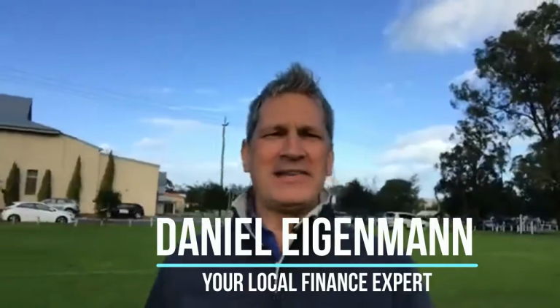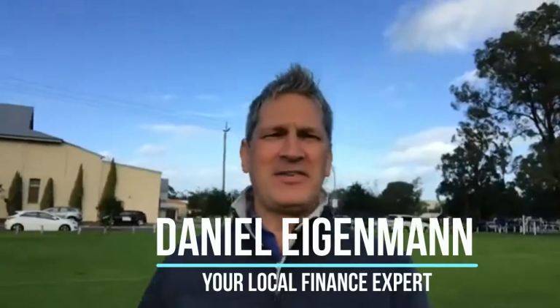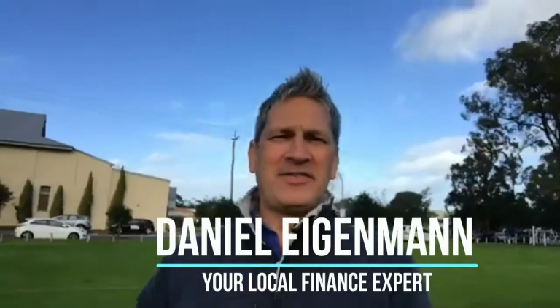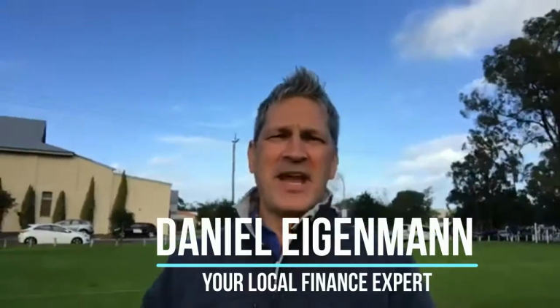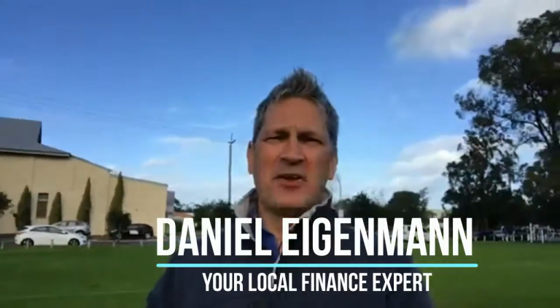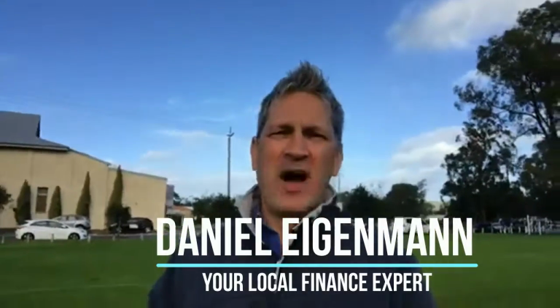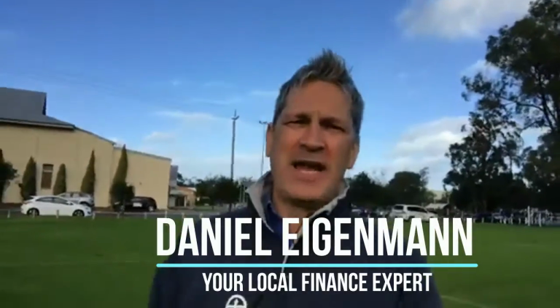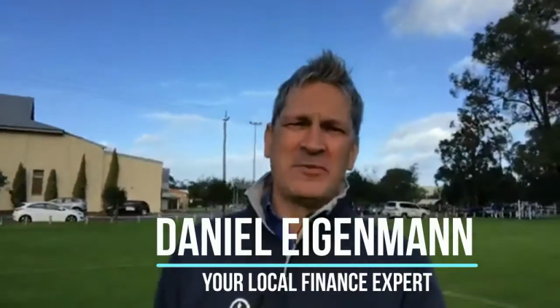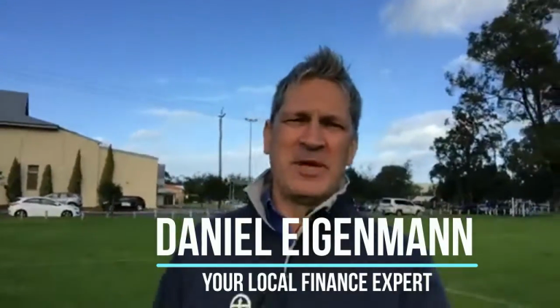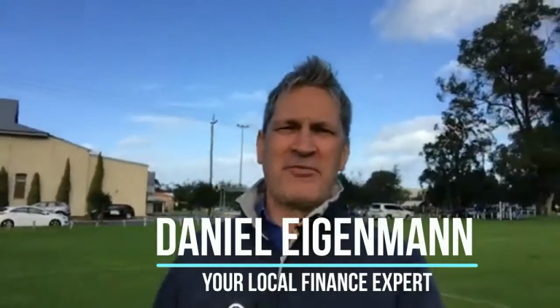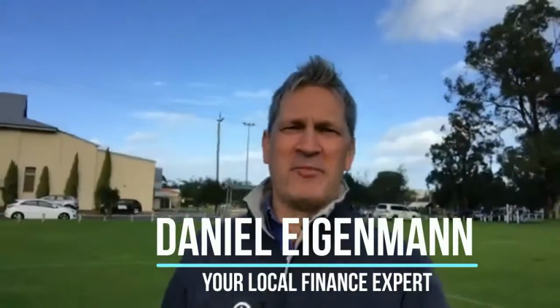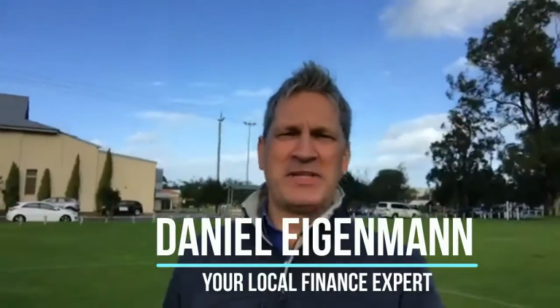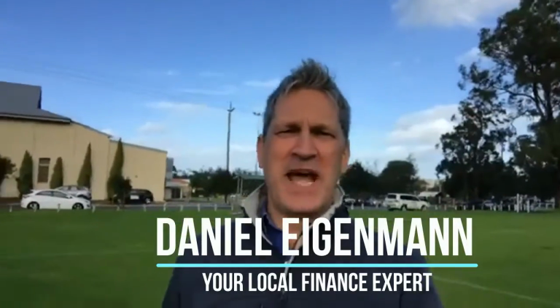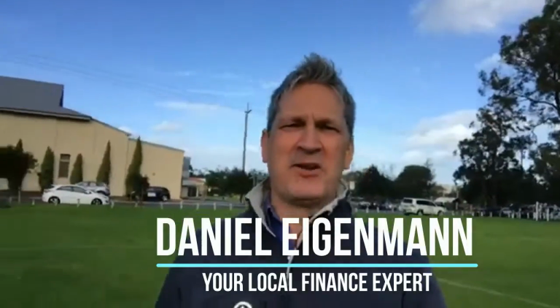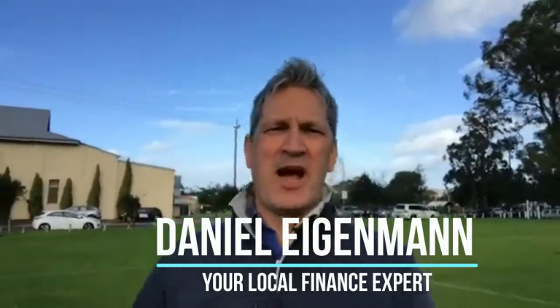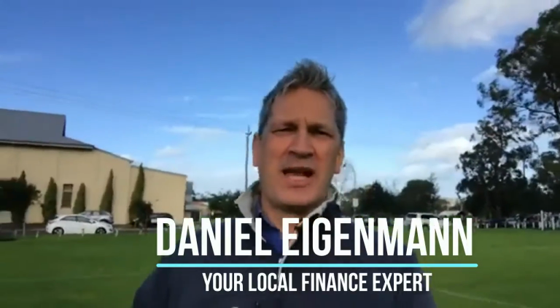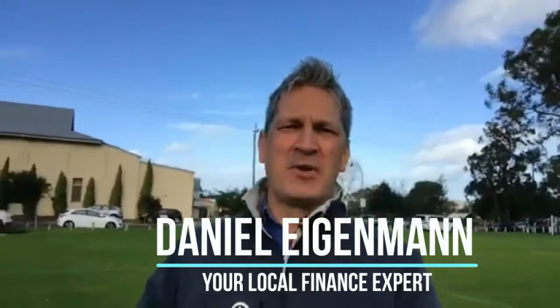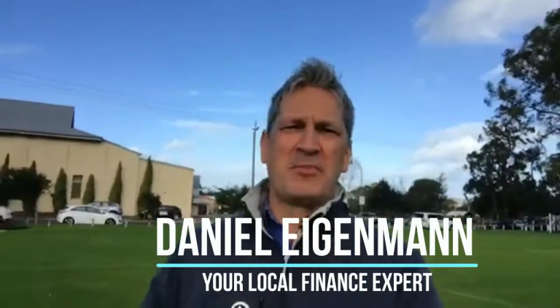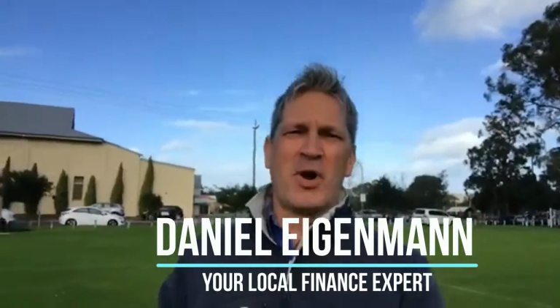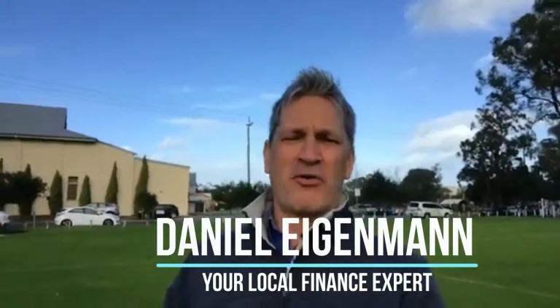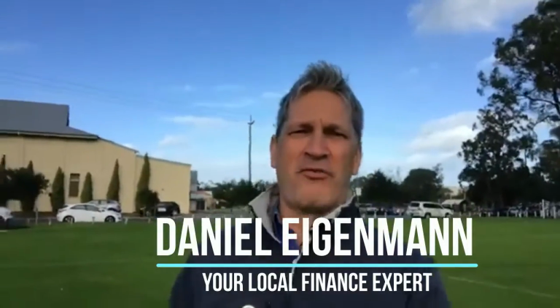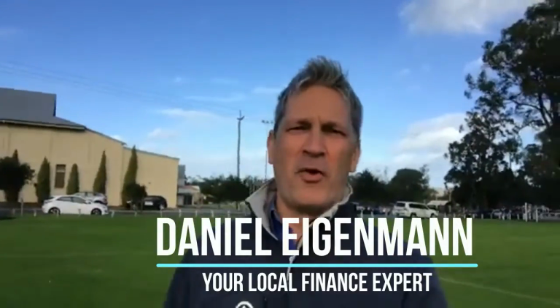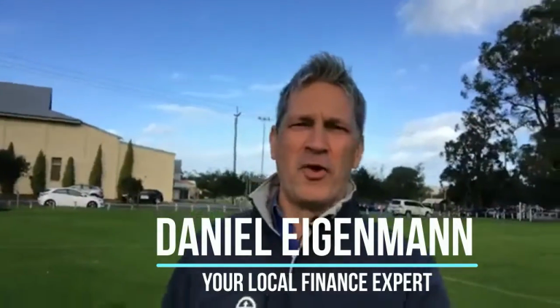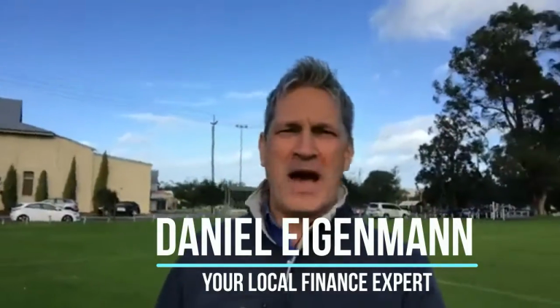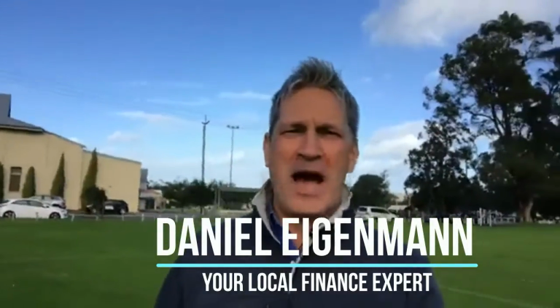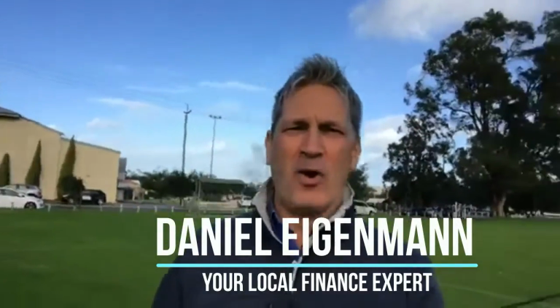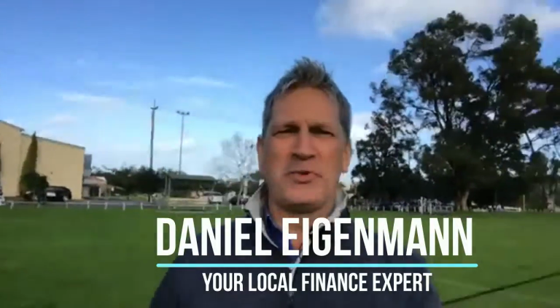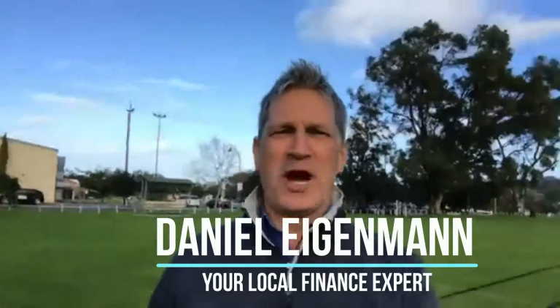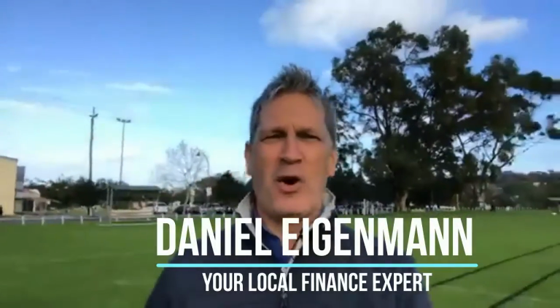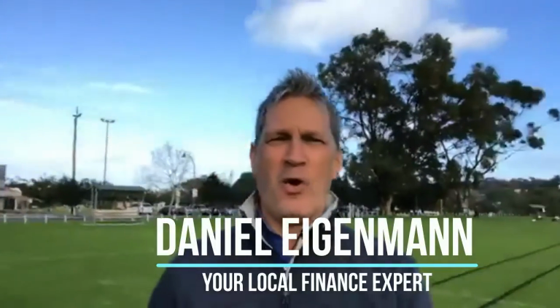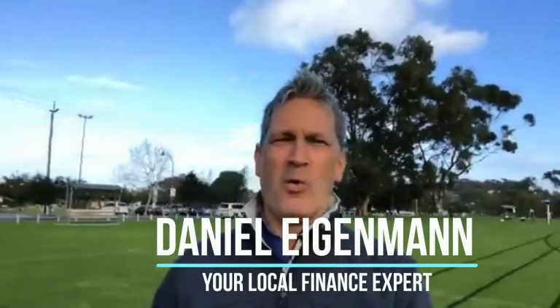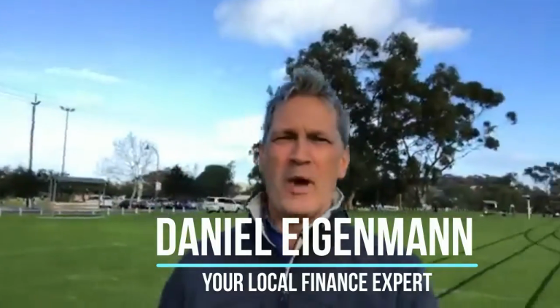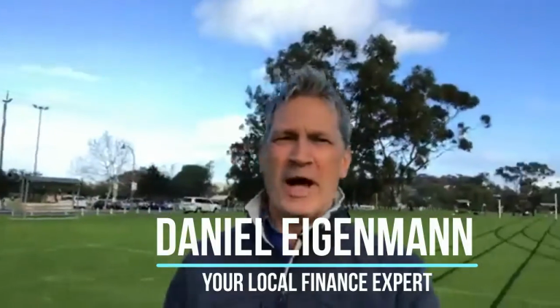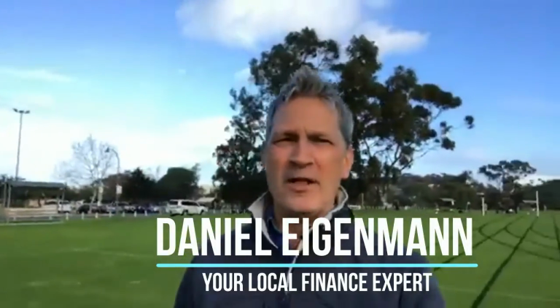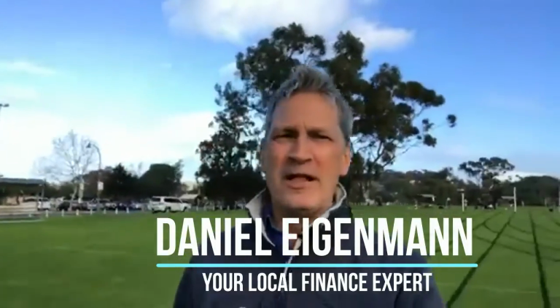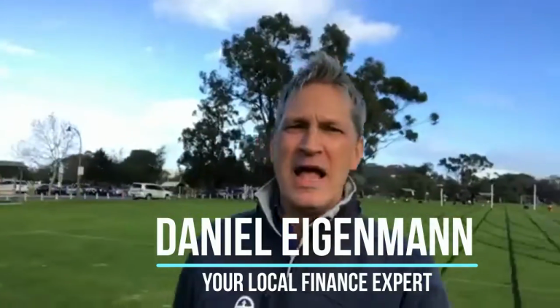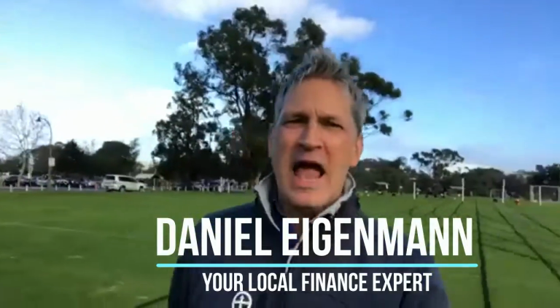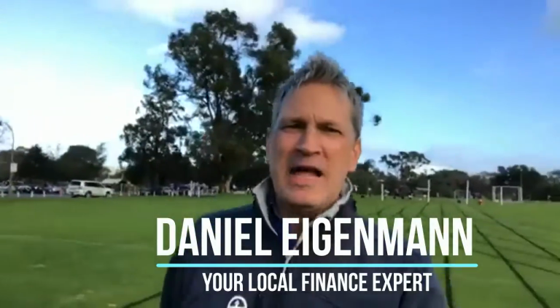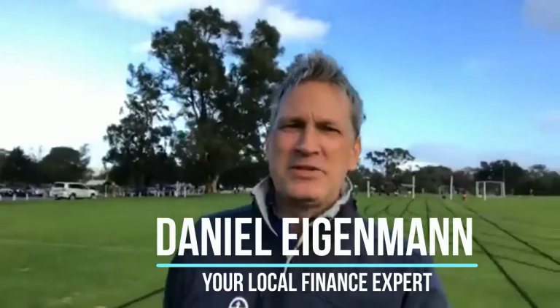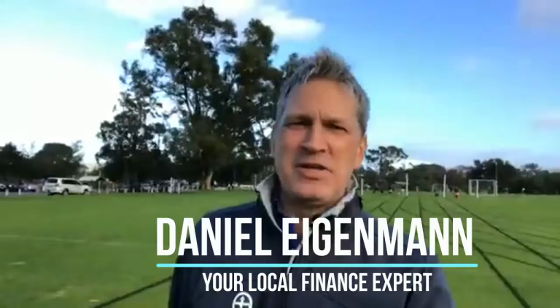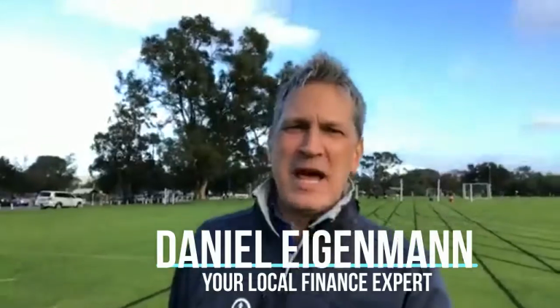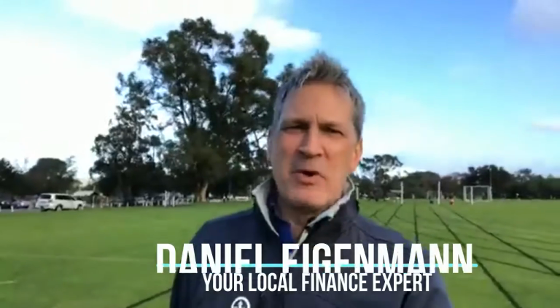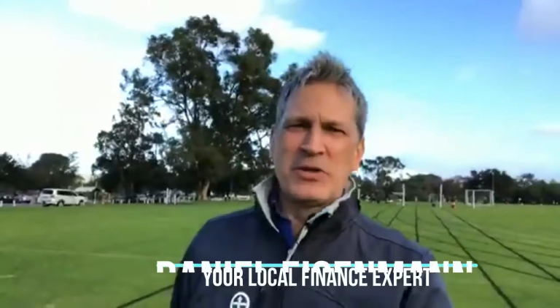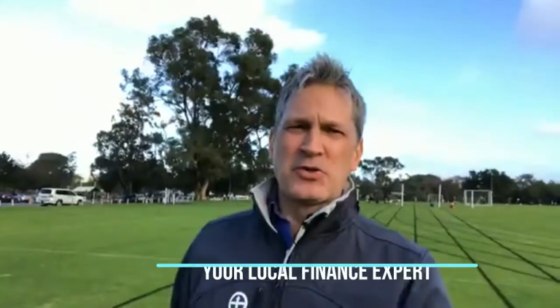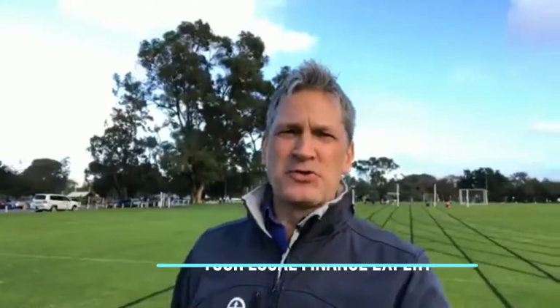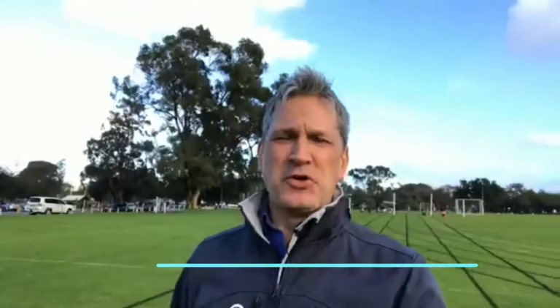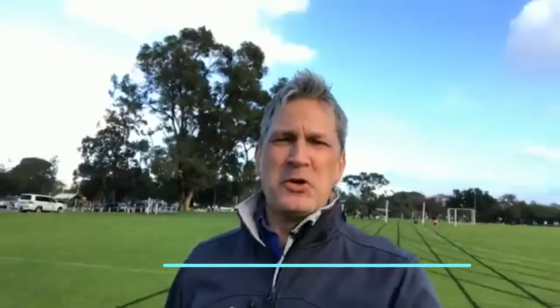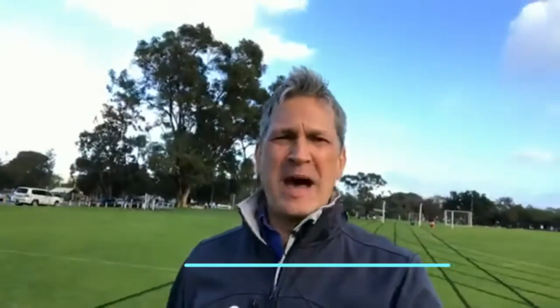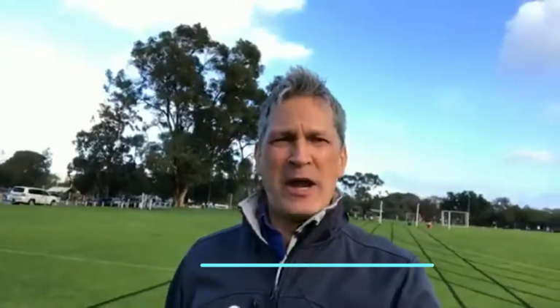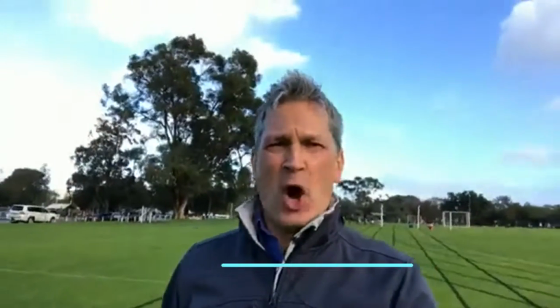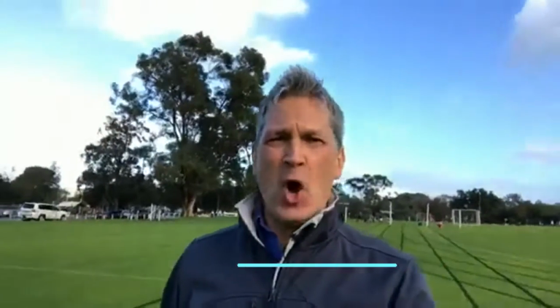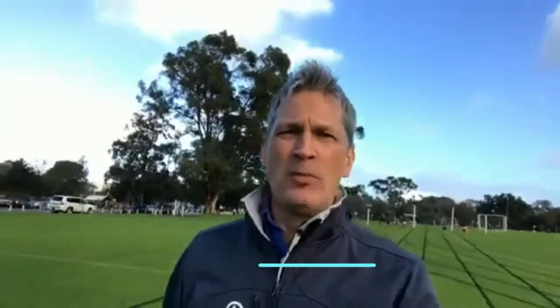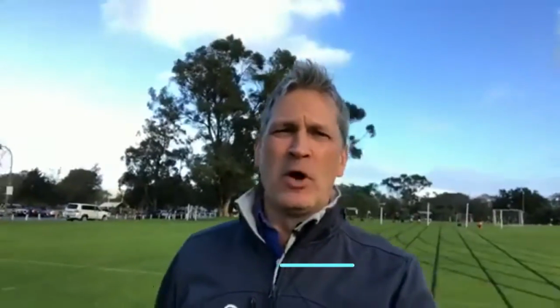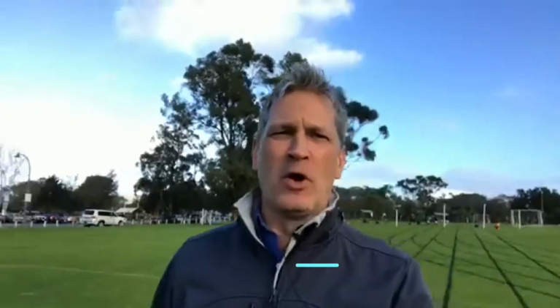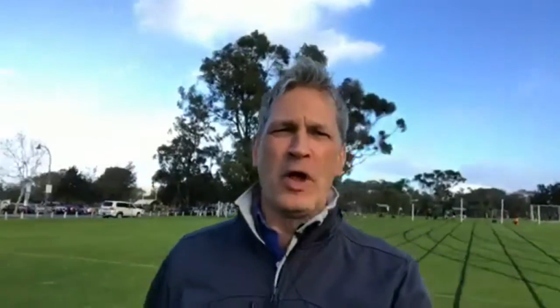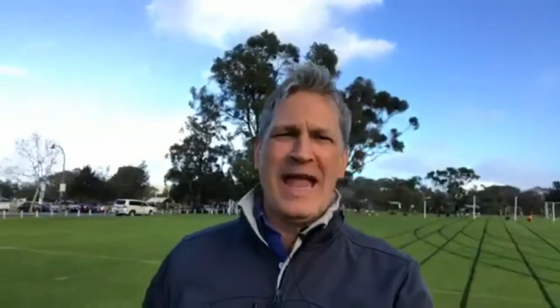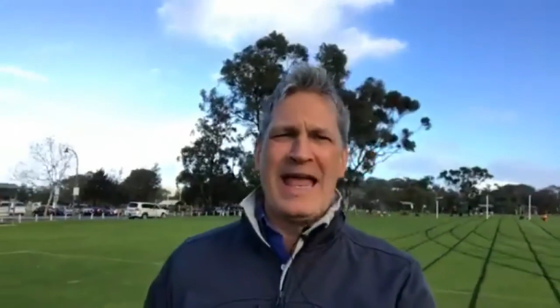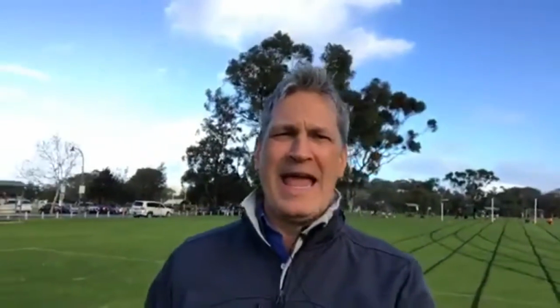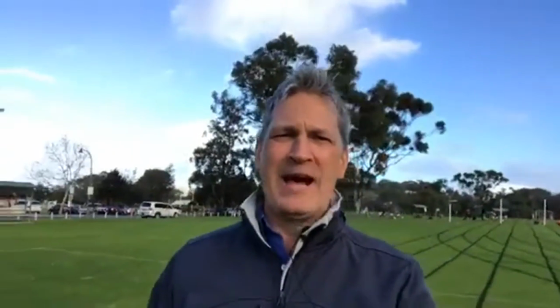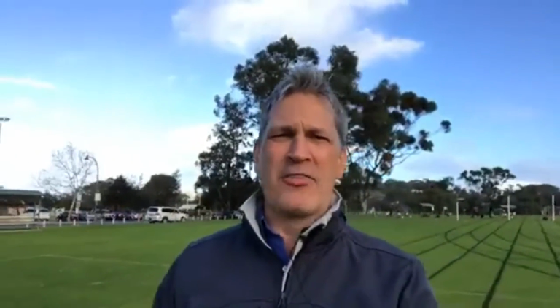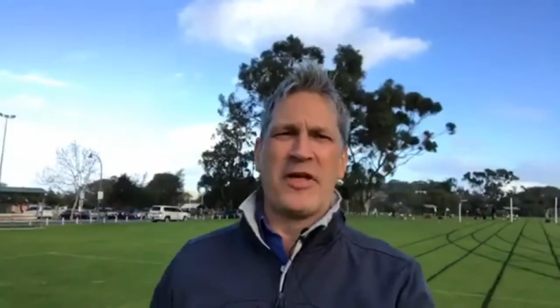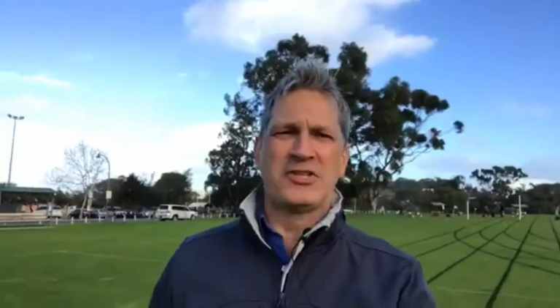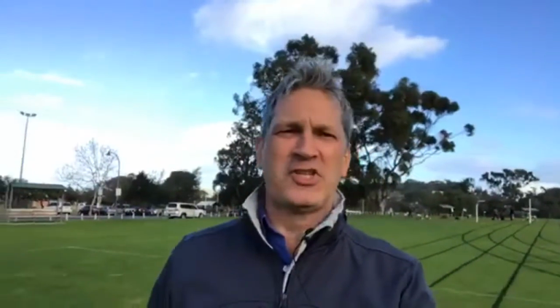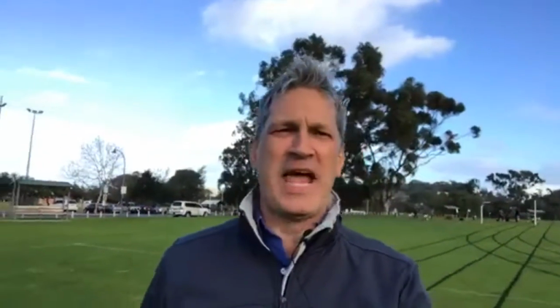This is Daniel Eigerman from the Daniel Eigerman Broker Forum. I hope you are all well. Today I want to talk to you about a home loan health check.